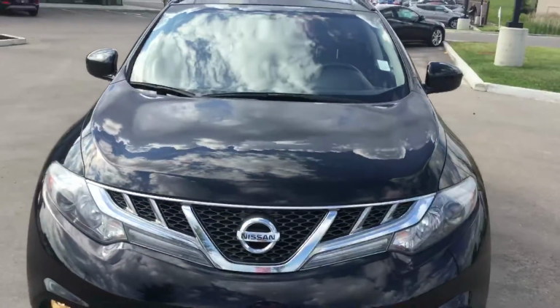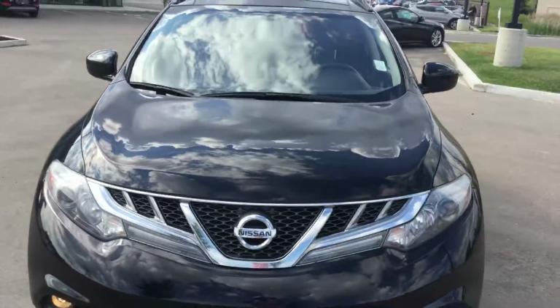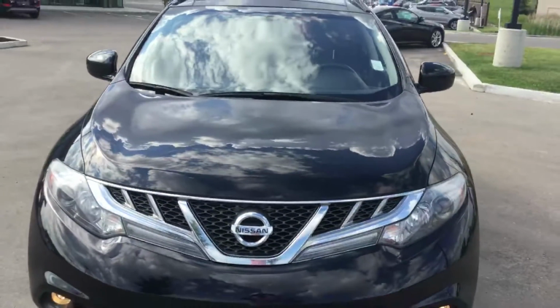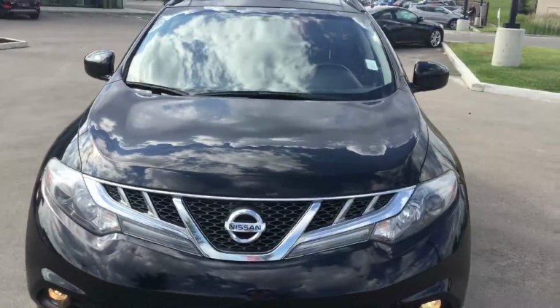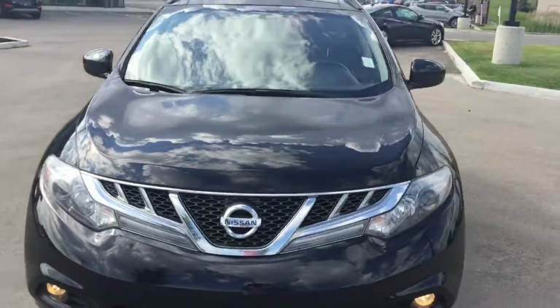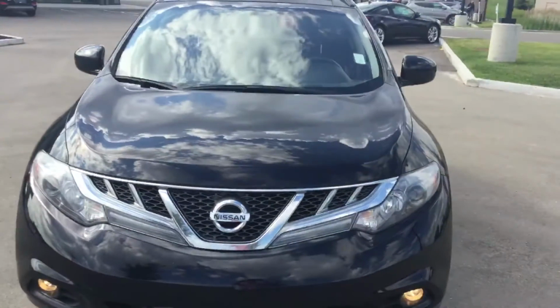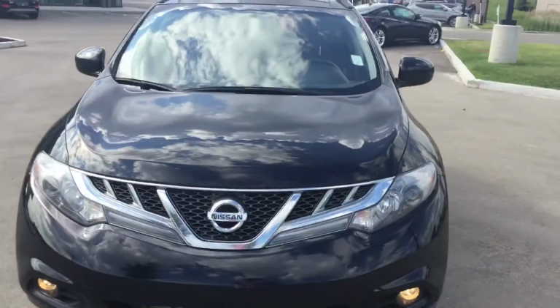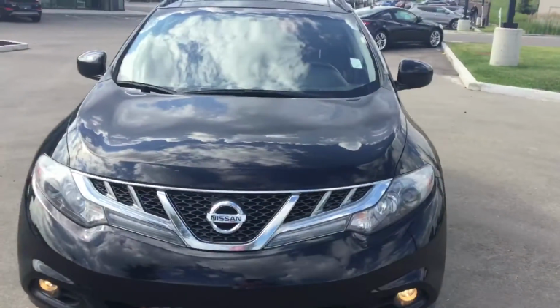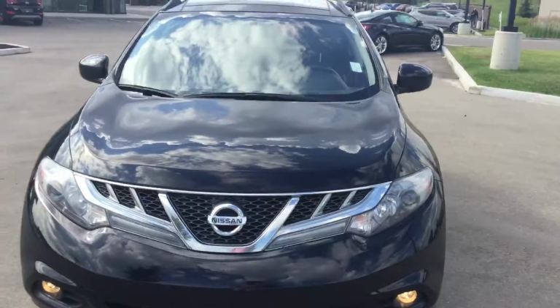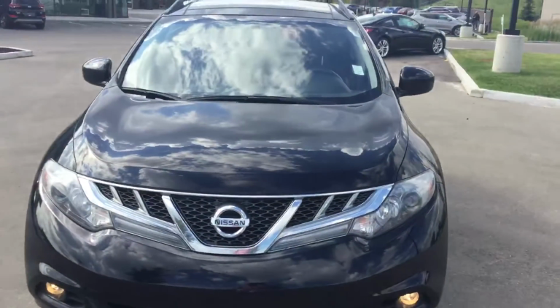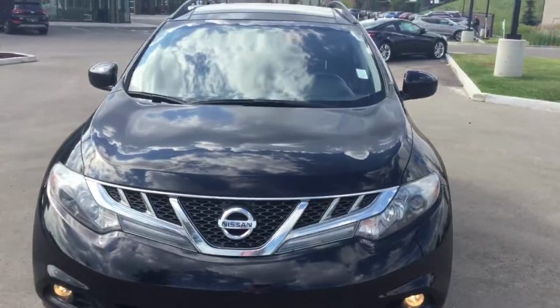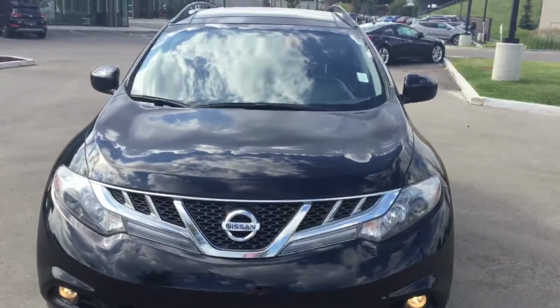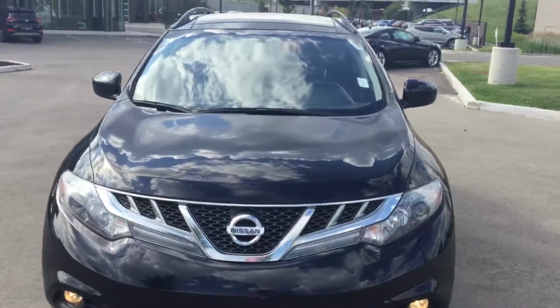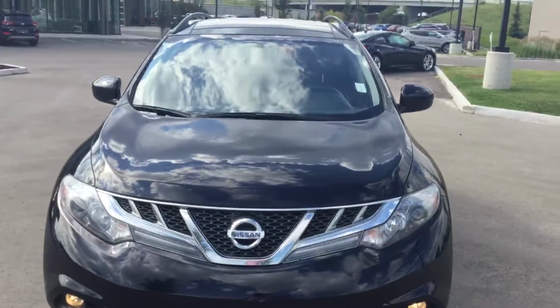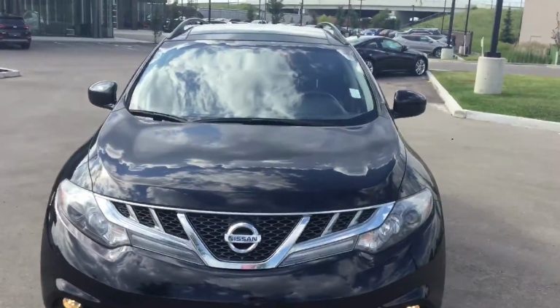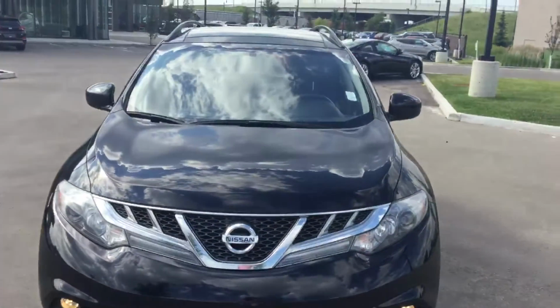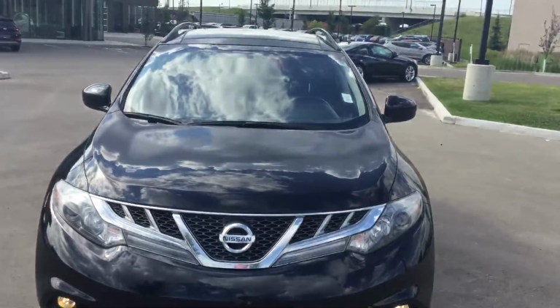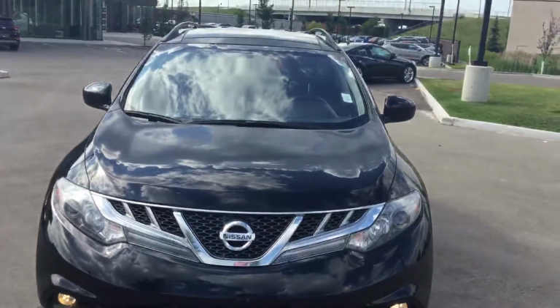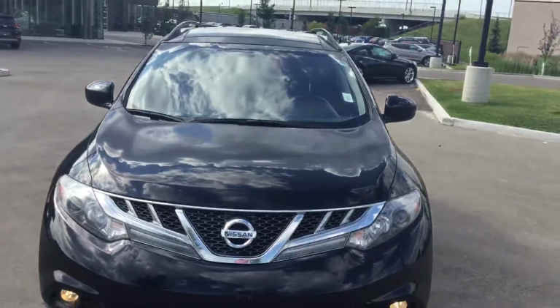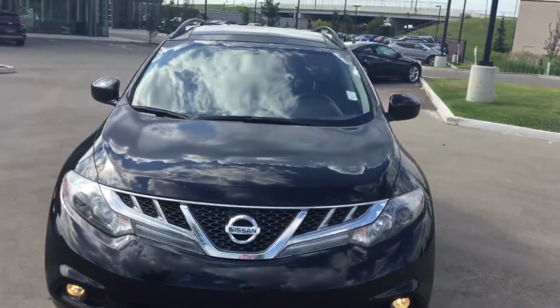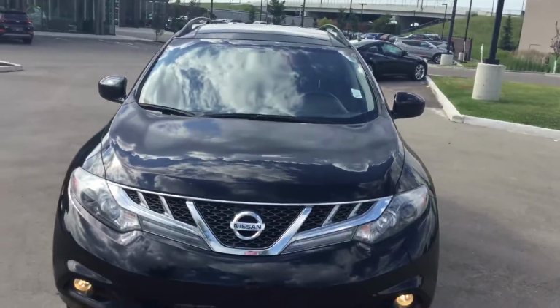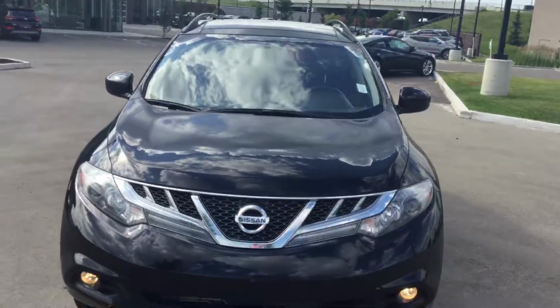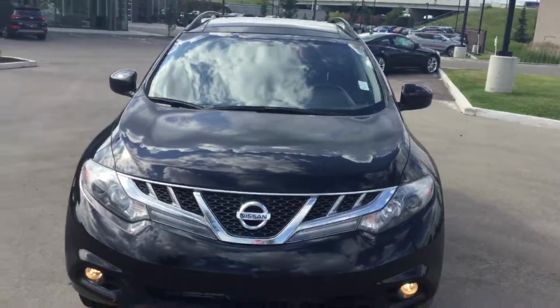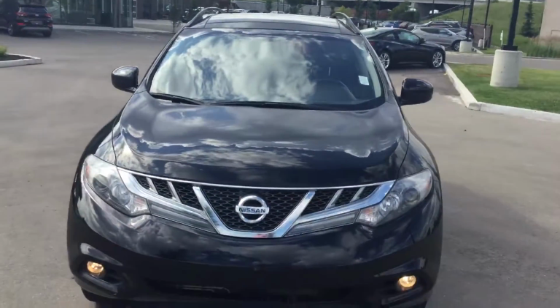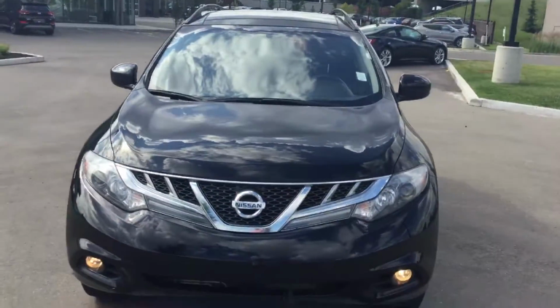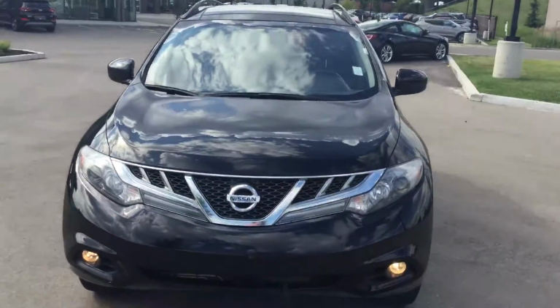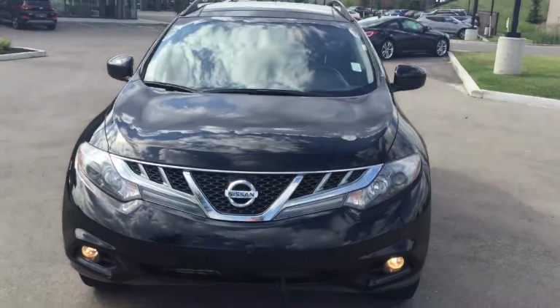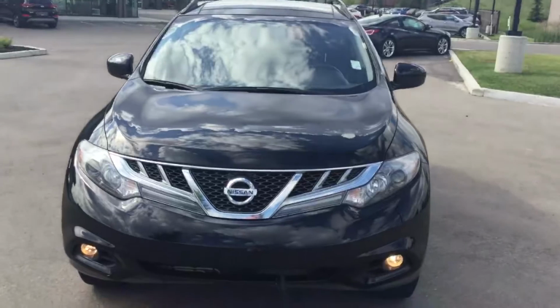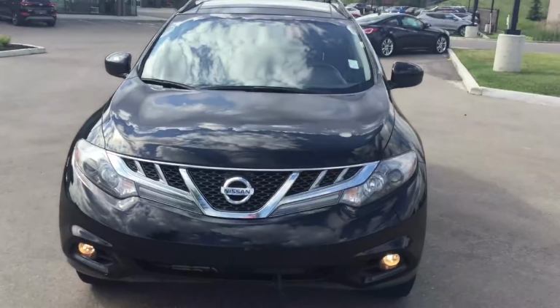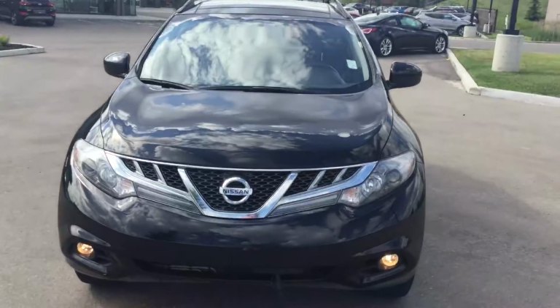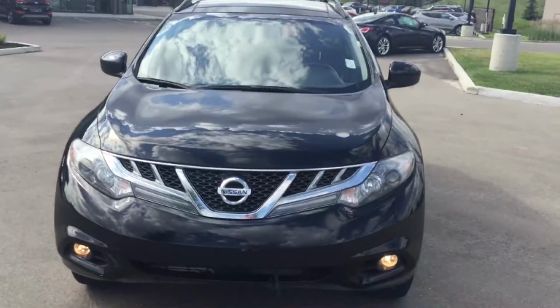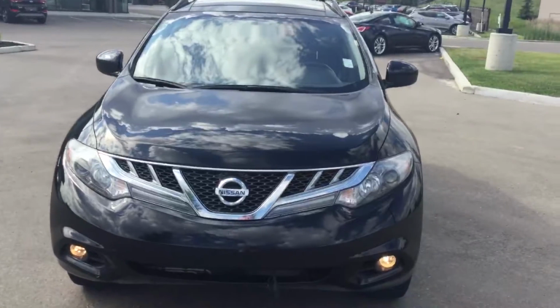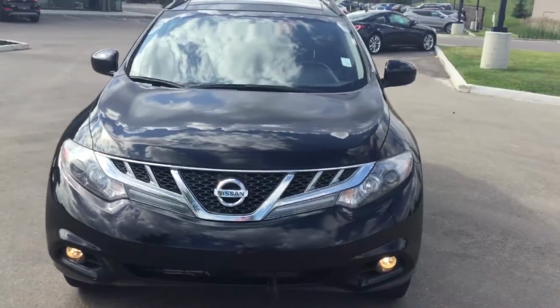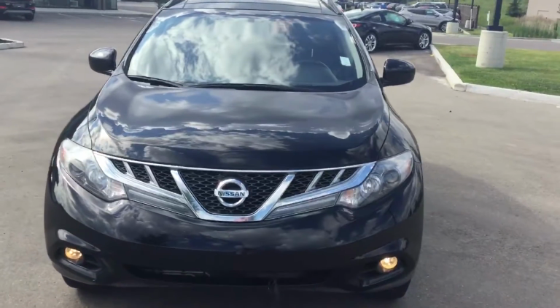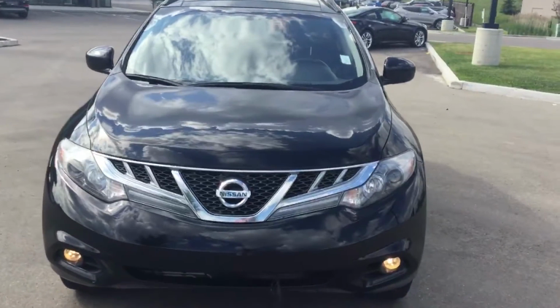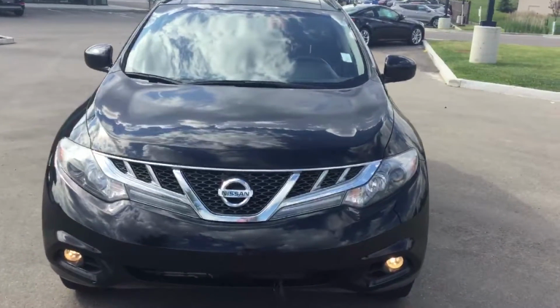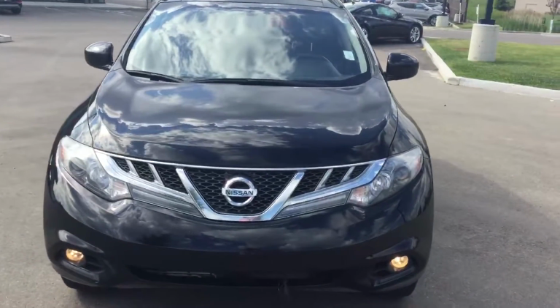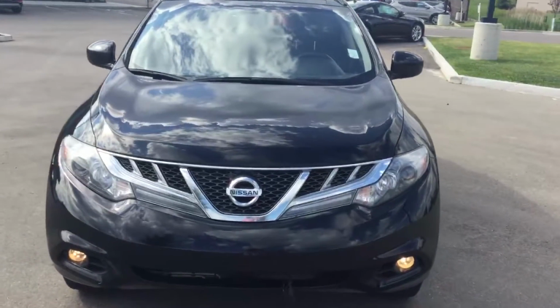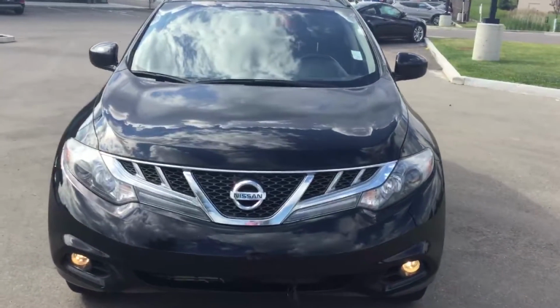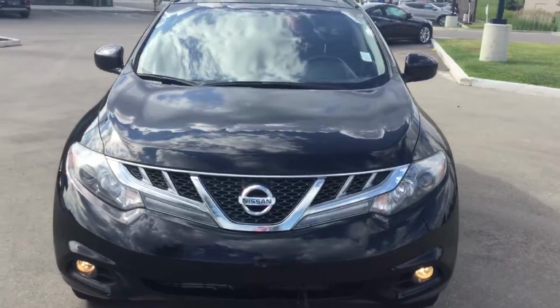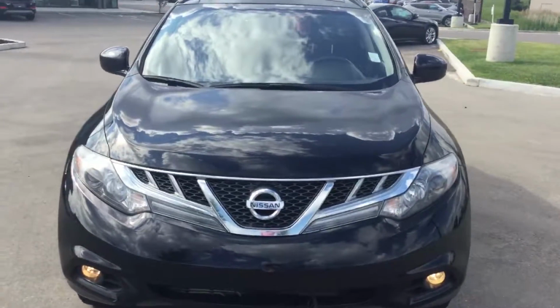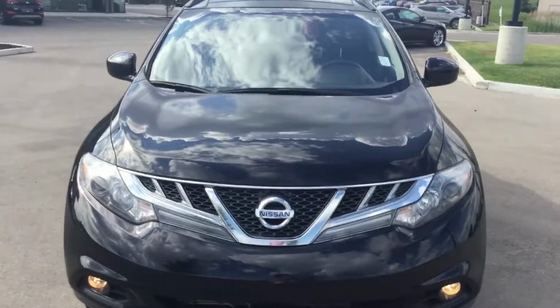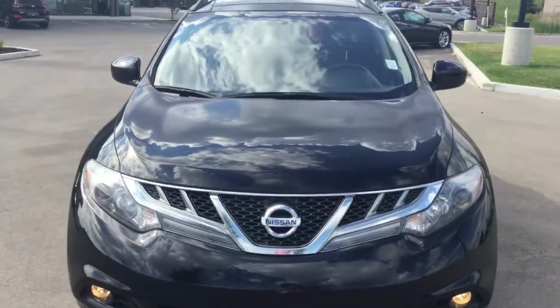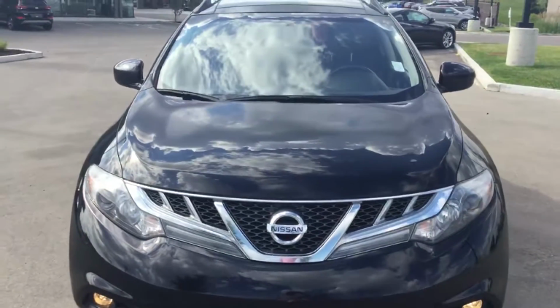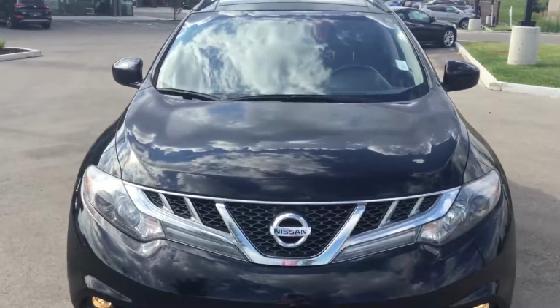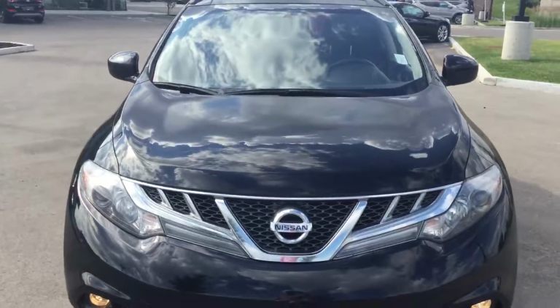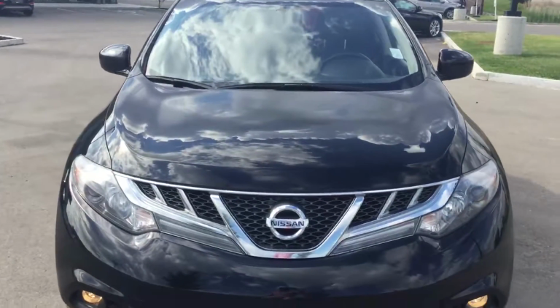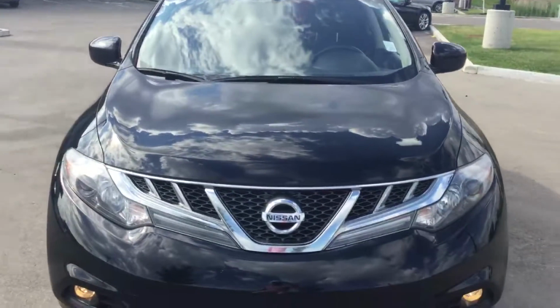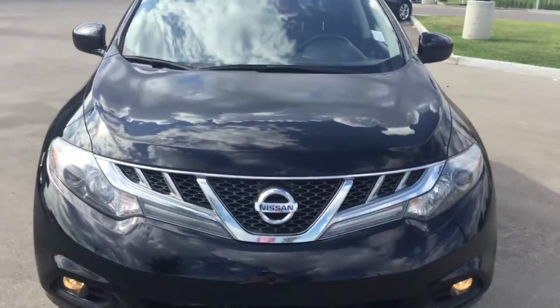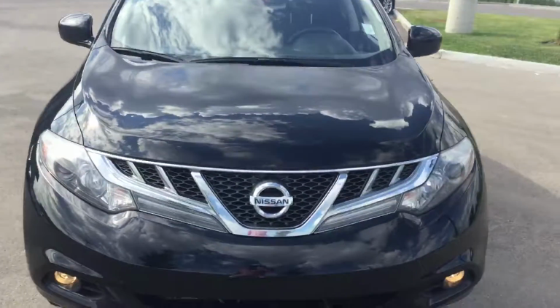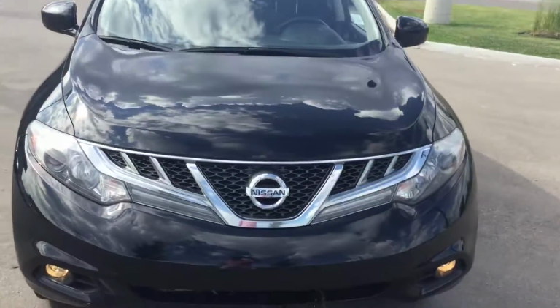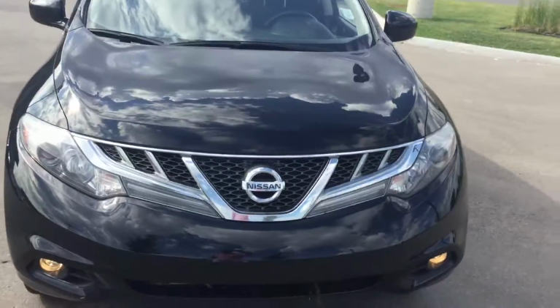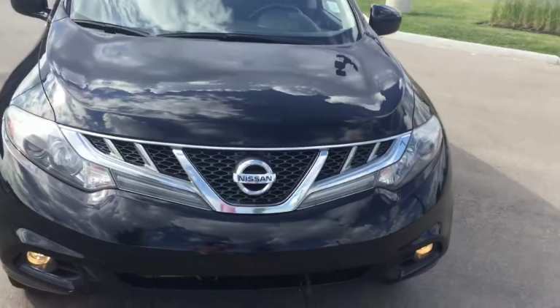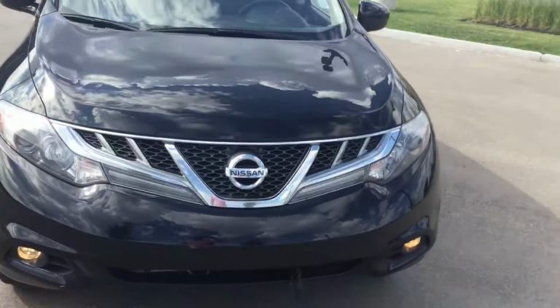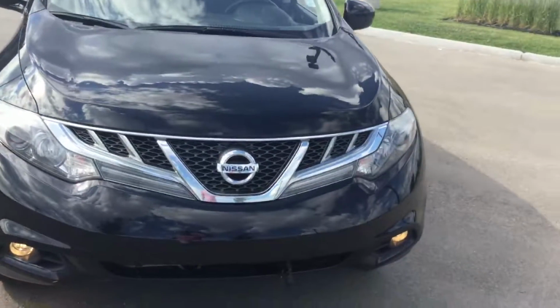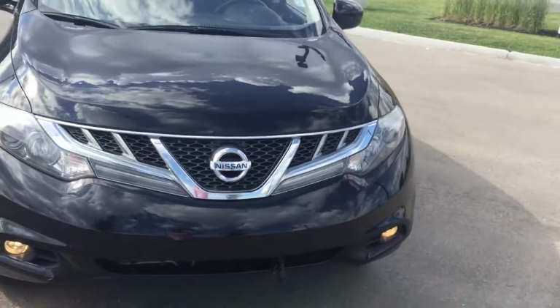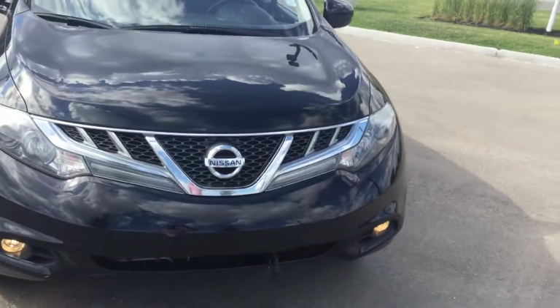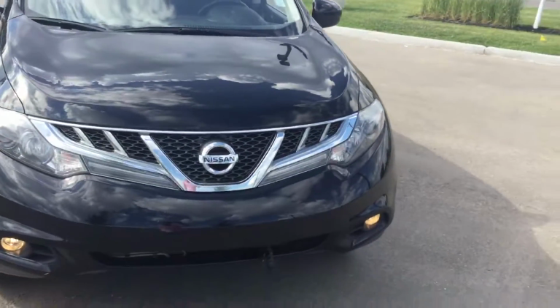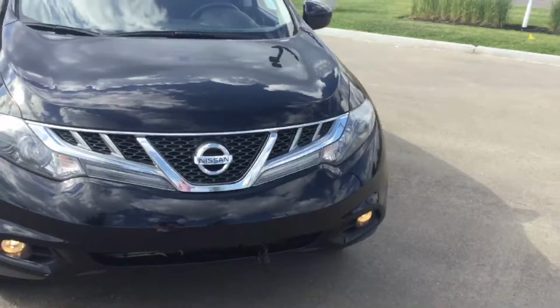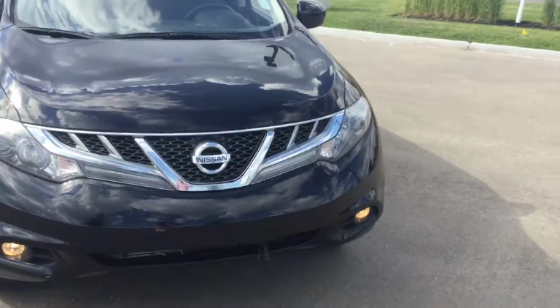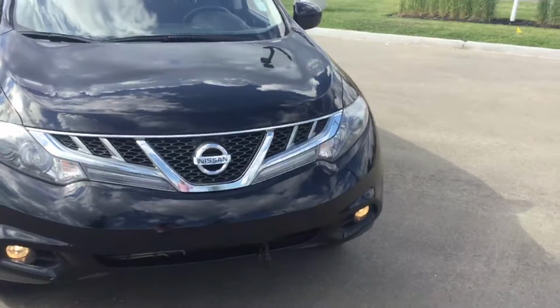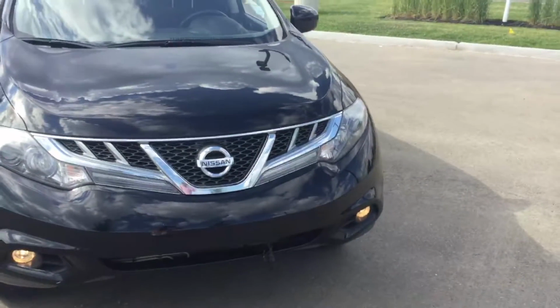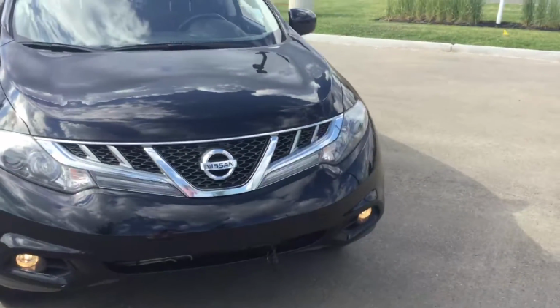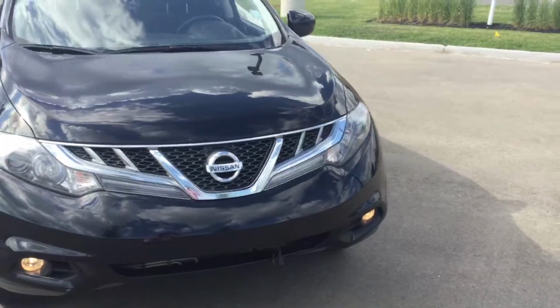Hello, good morning. My name is Ali from River City Hyundai. This is a walk around video of the 2011 Nissan Murano that you were inquiring about.